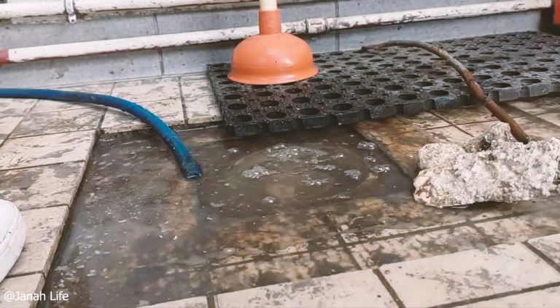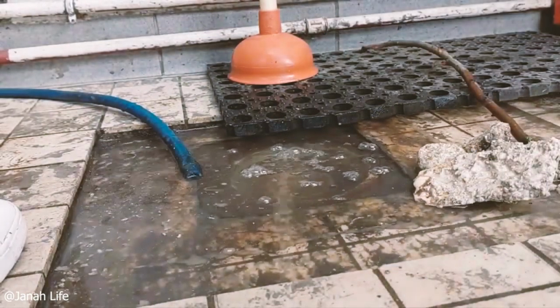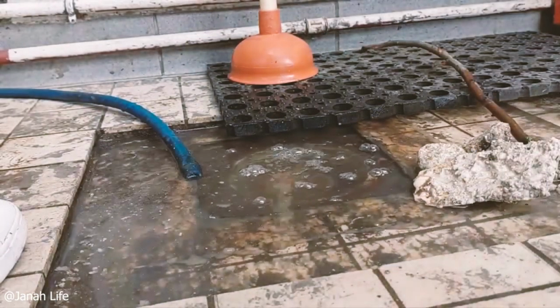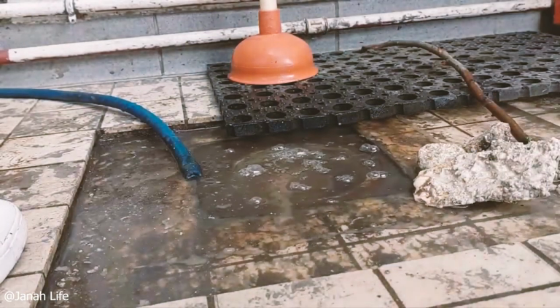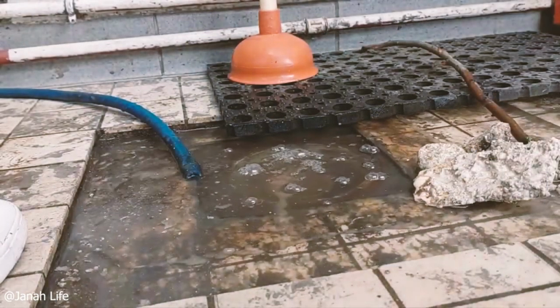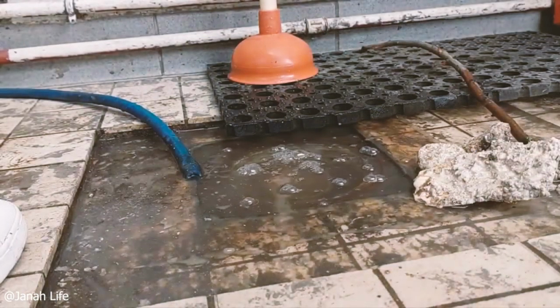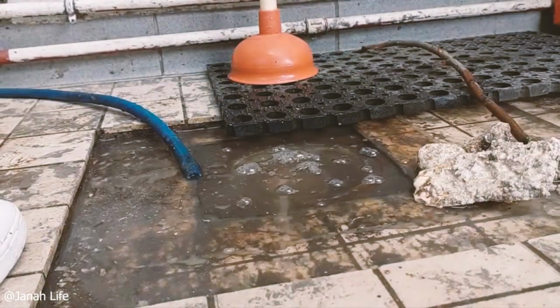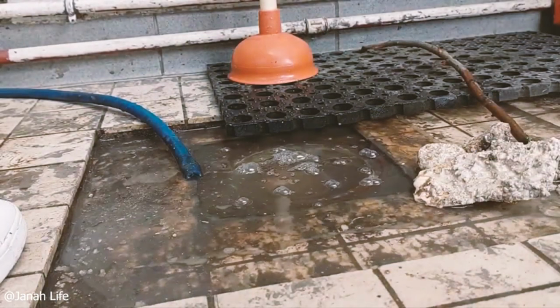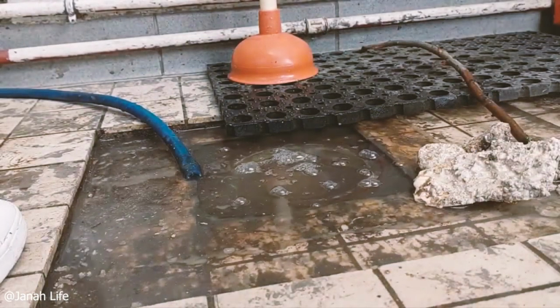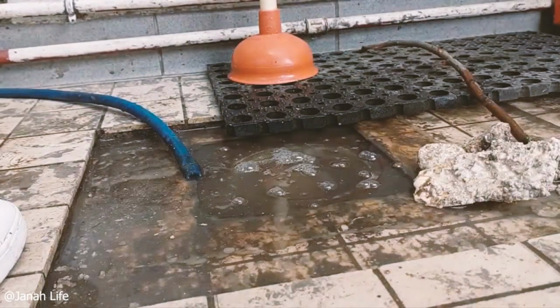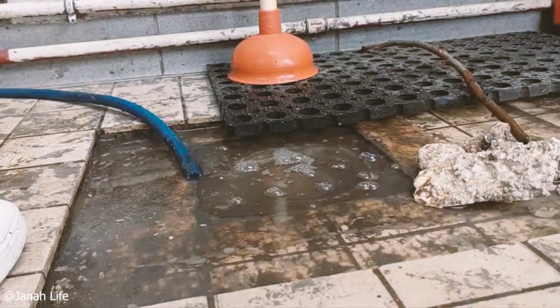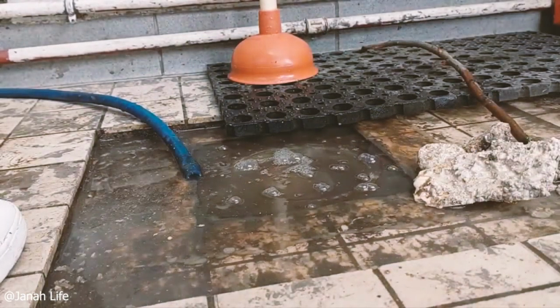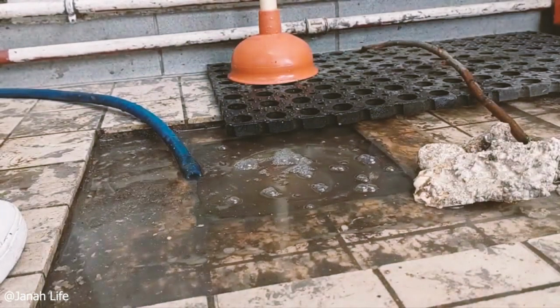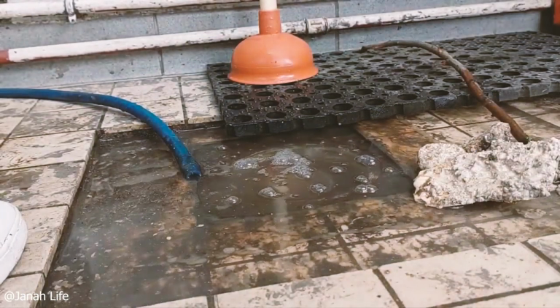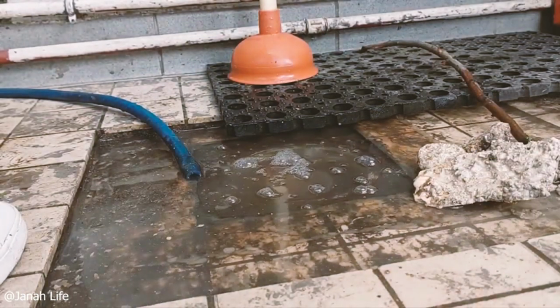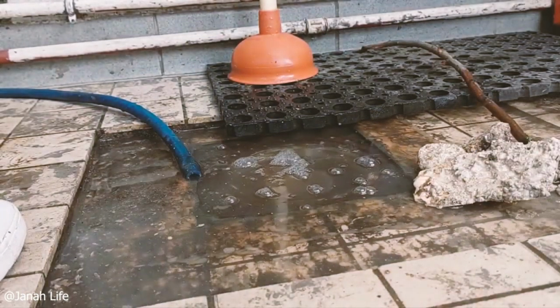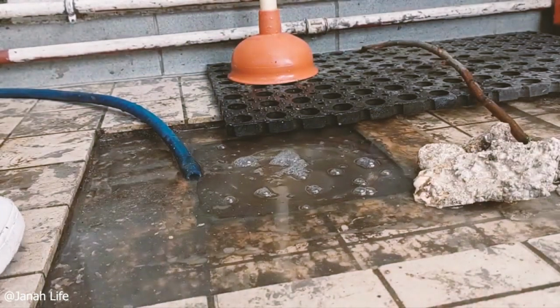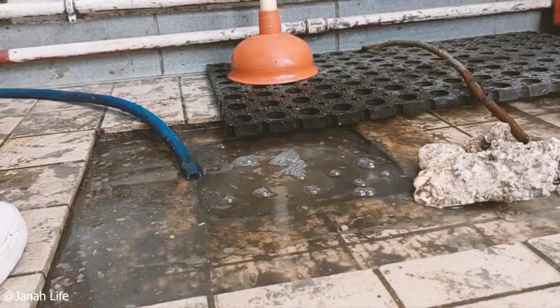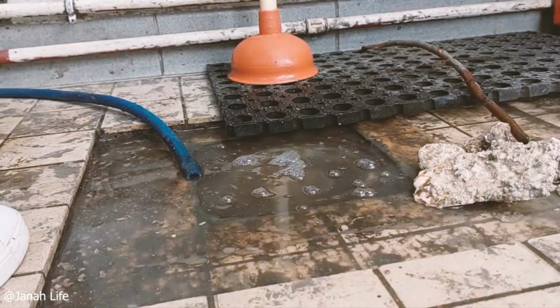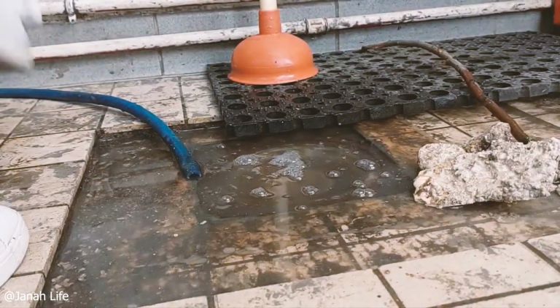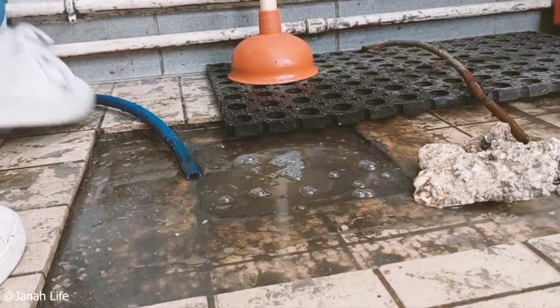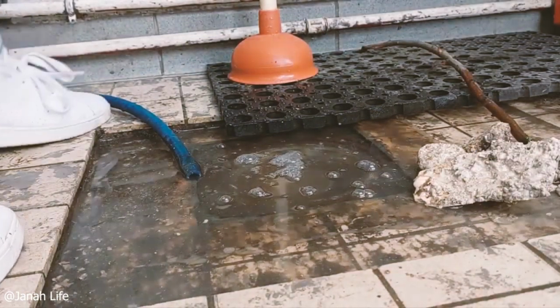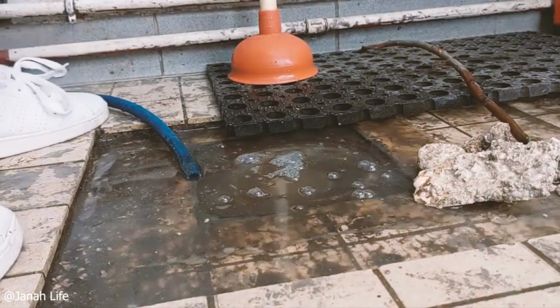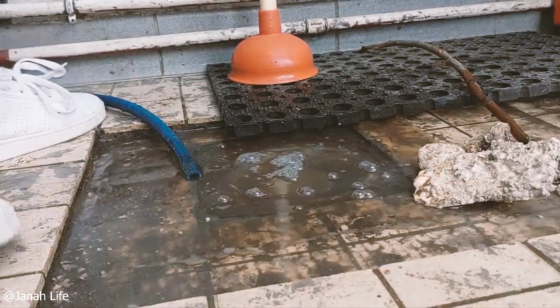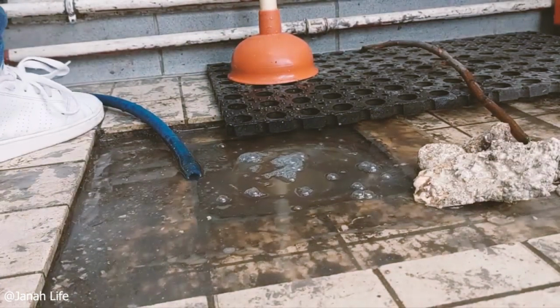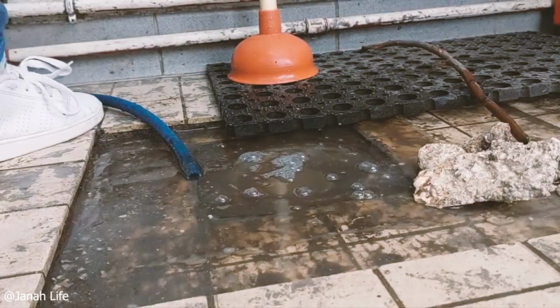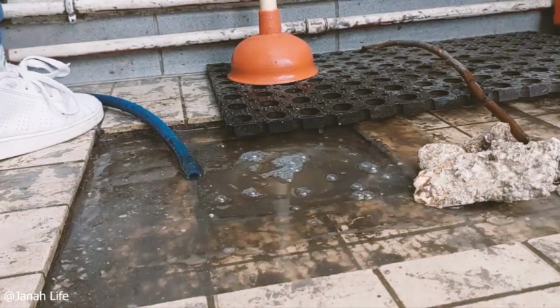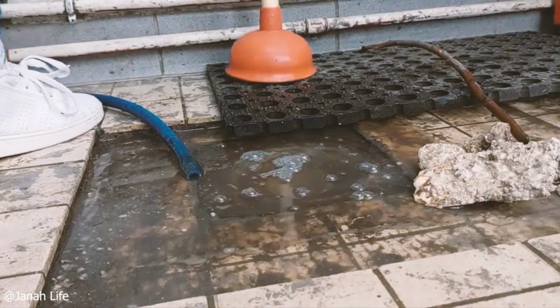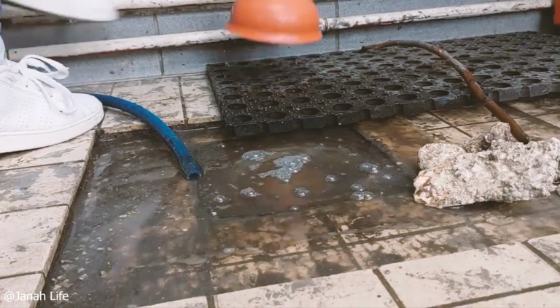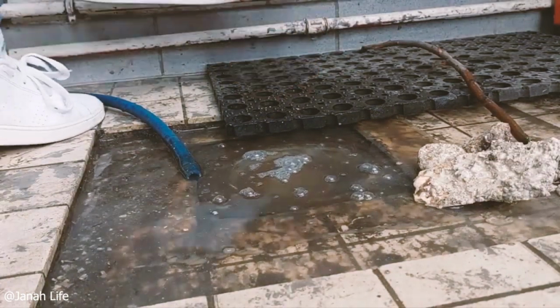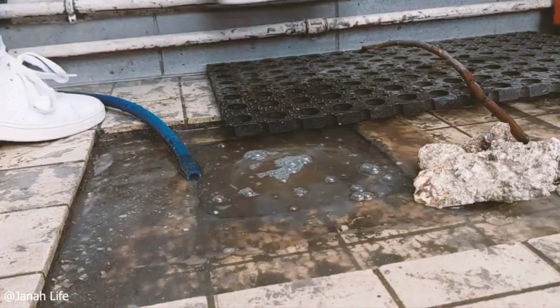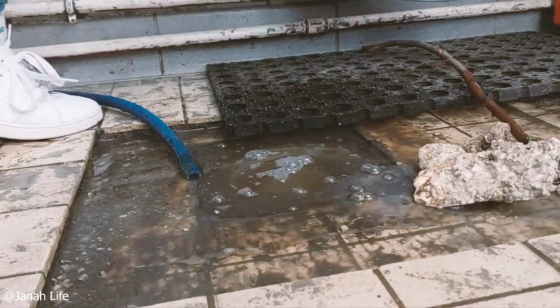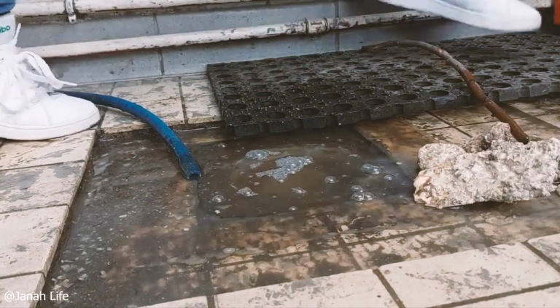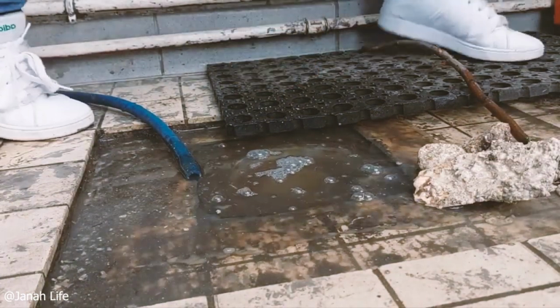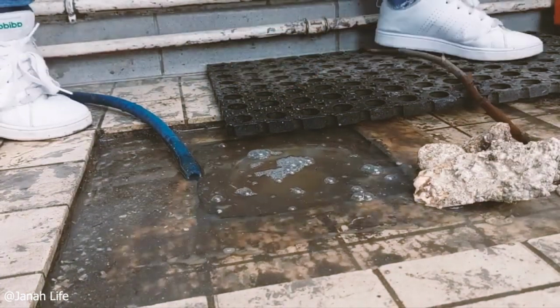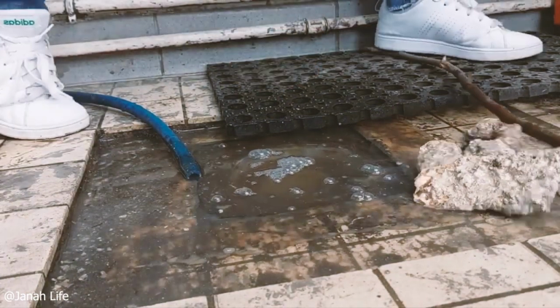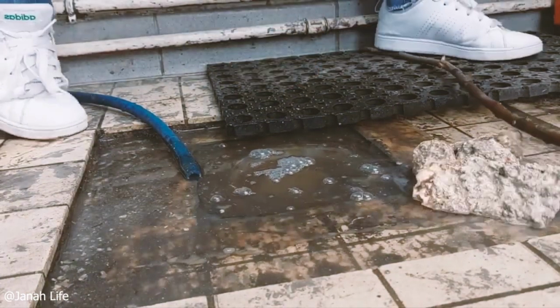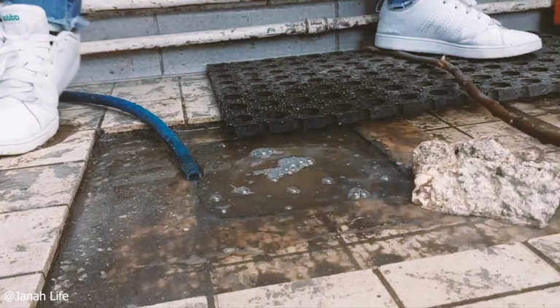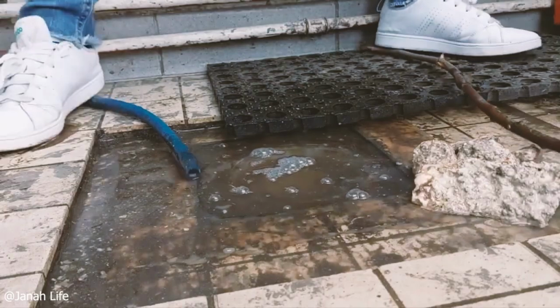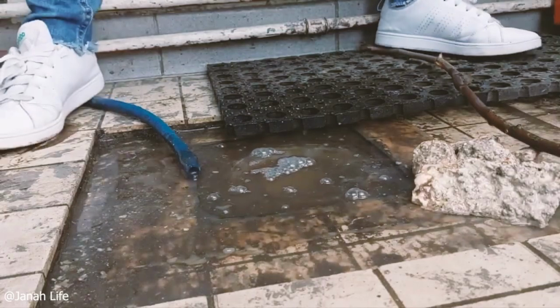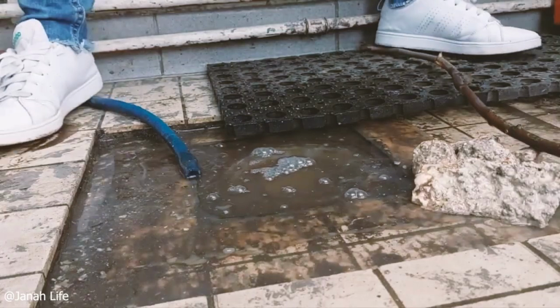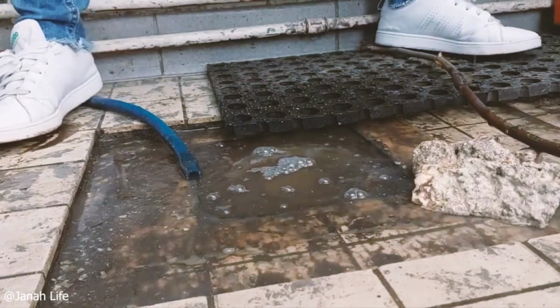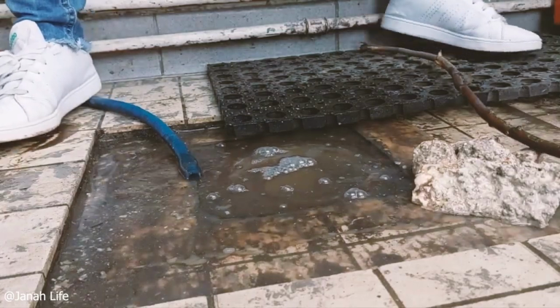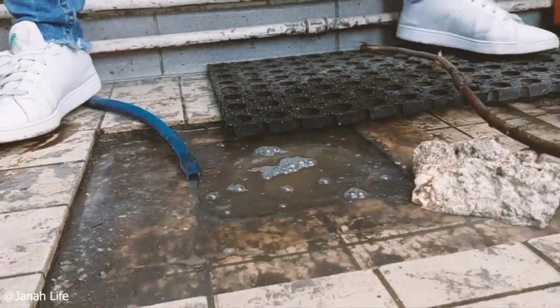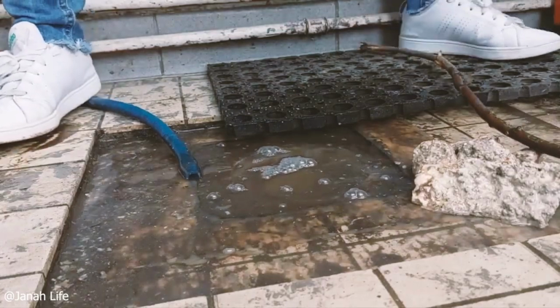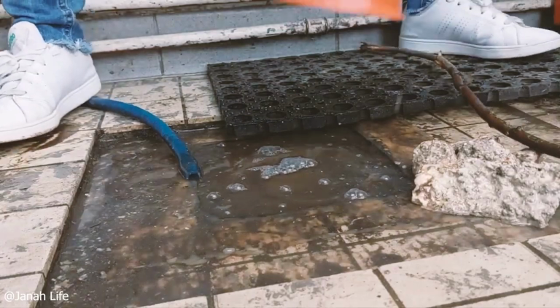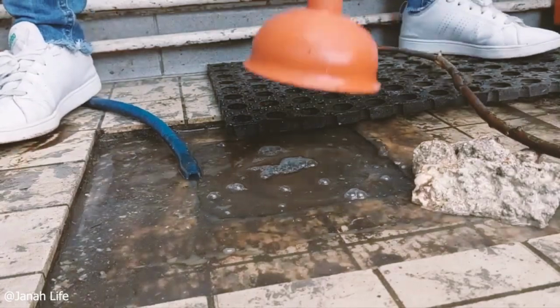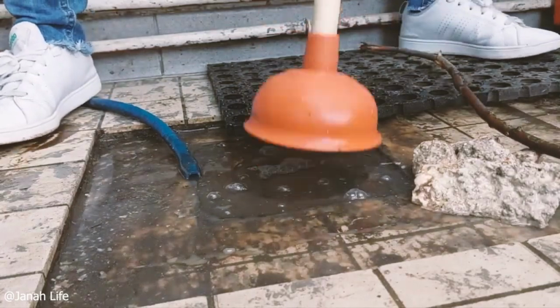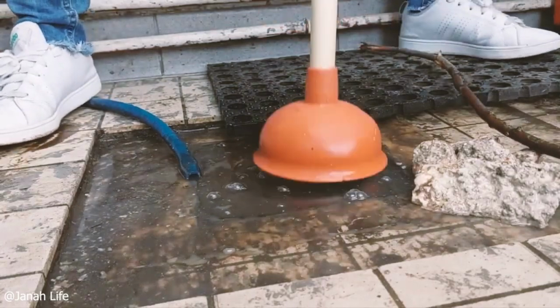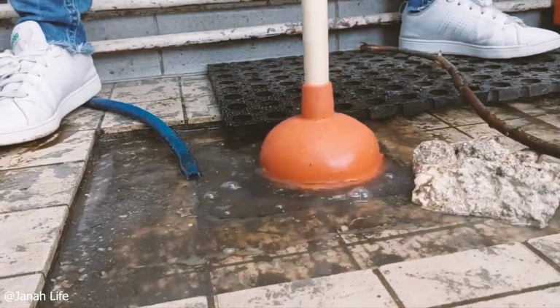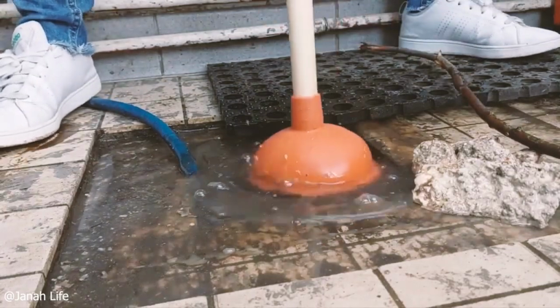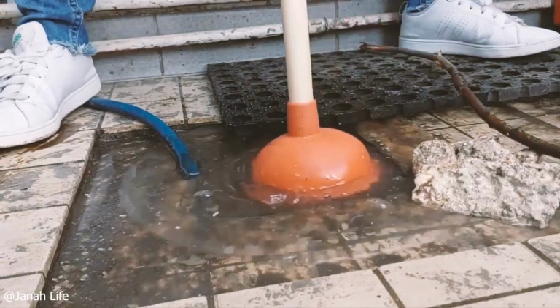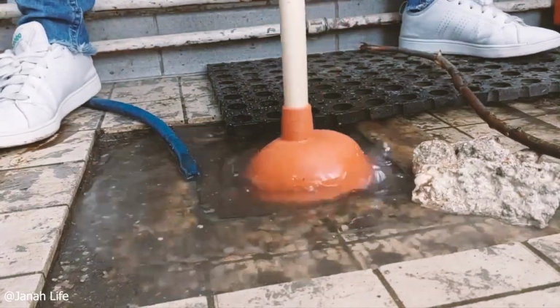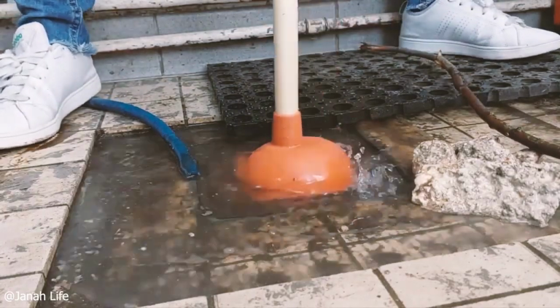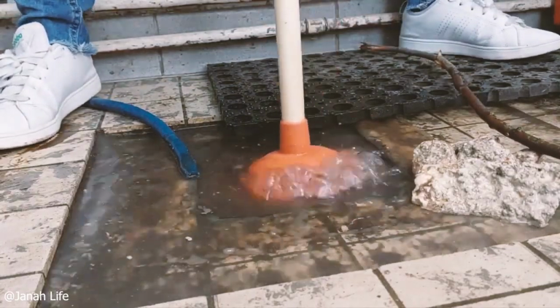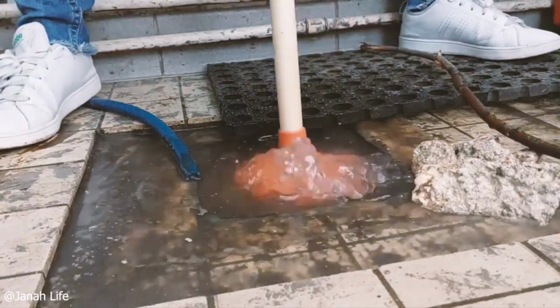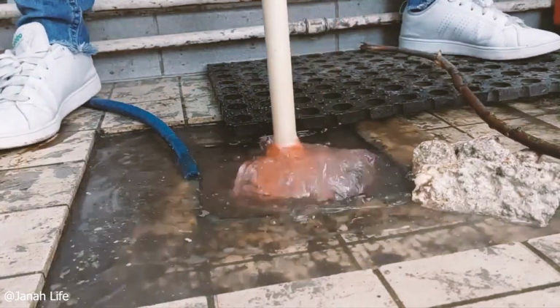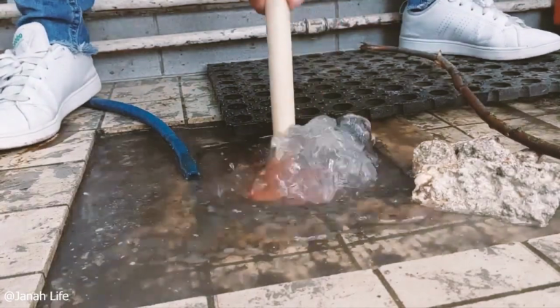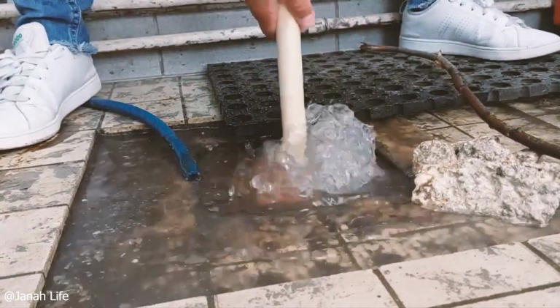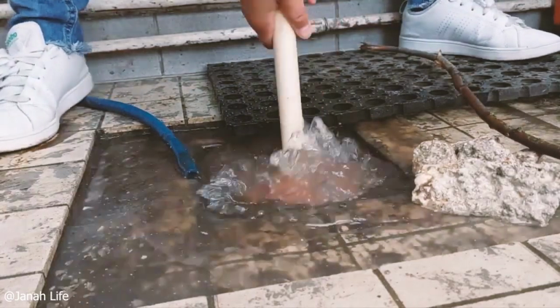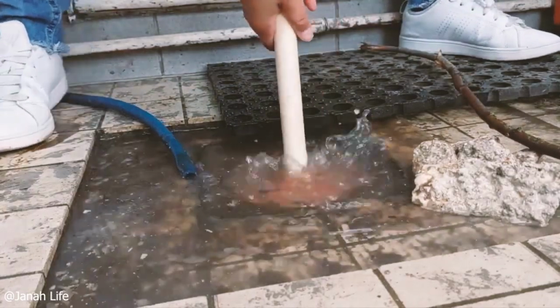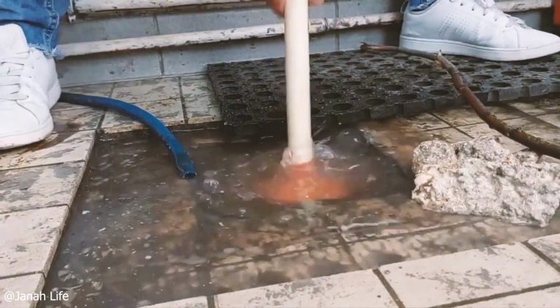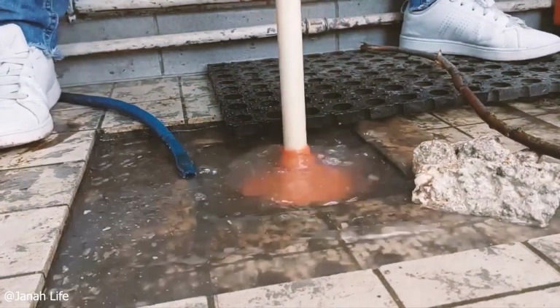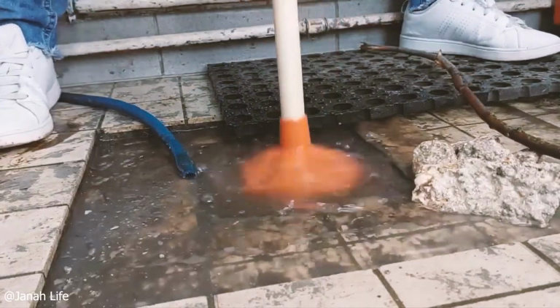Stones formed of grease had blocked this household pipe. The woman showcased here removed them and opened the pipes.